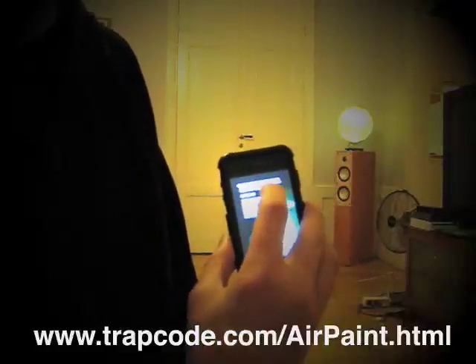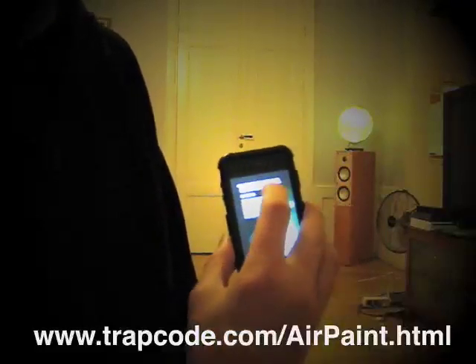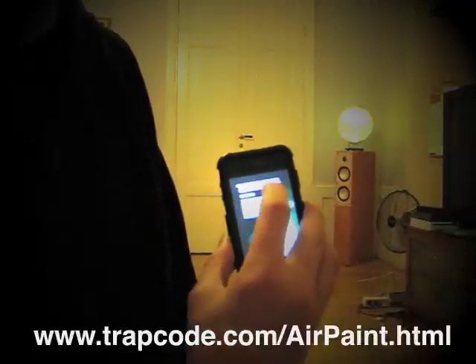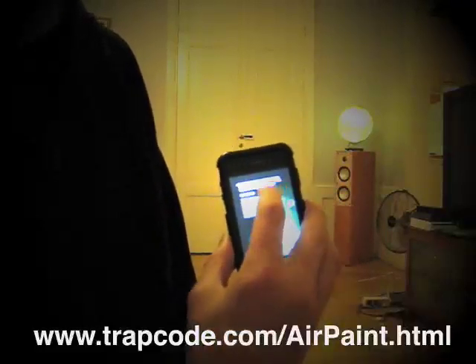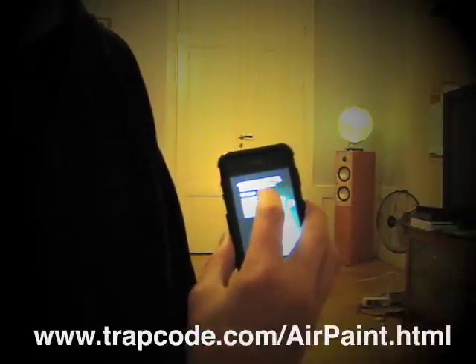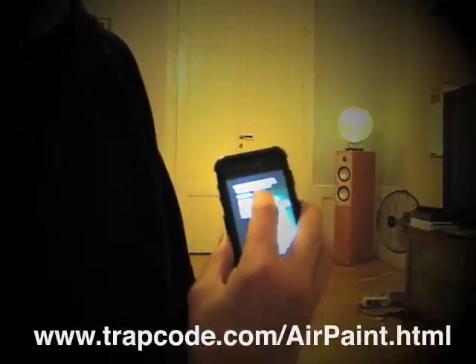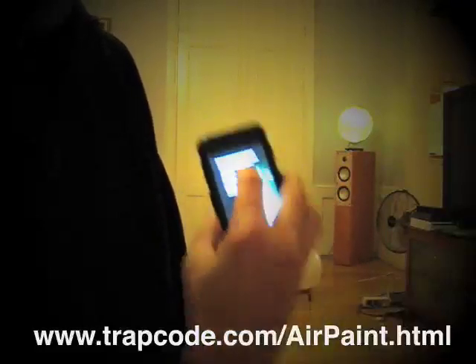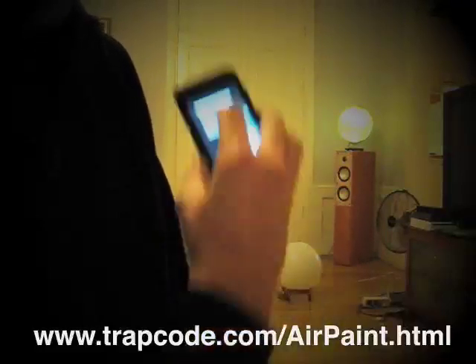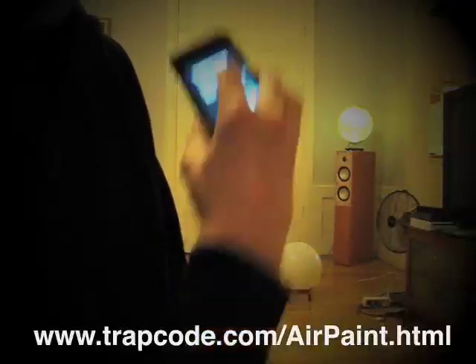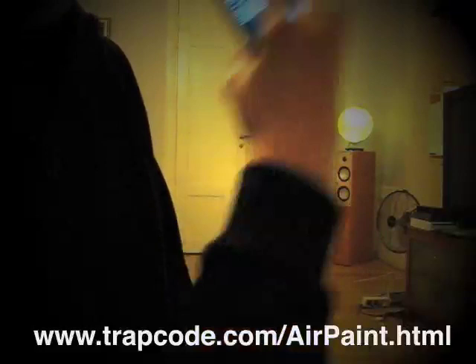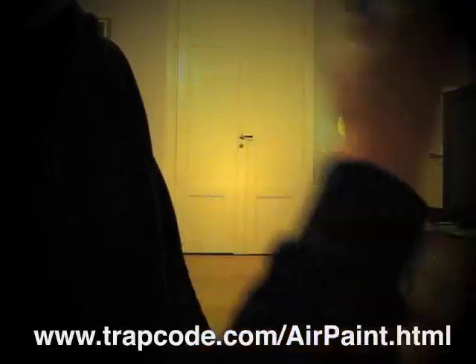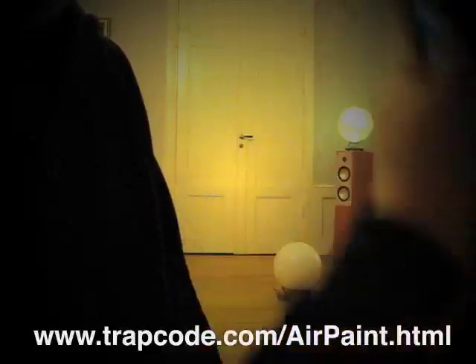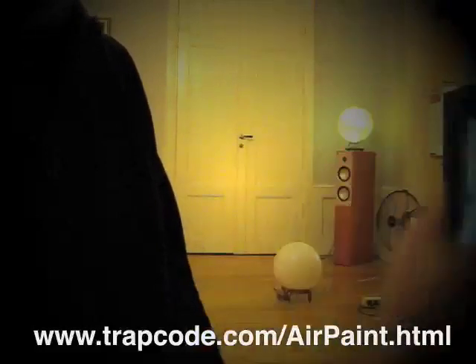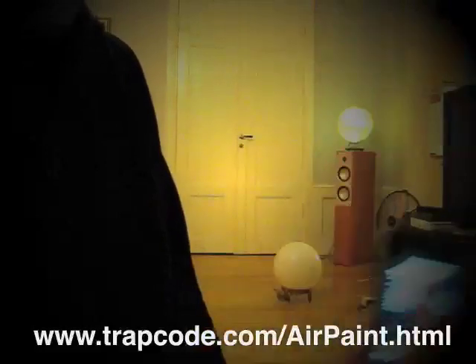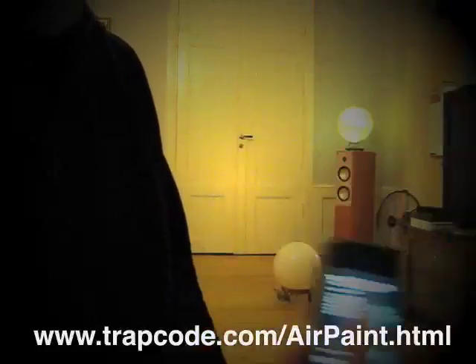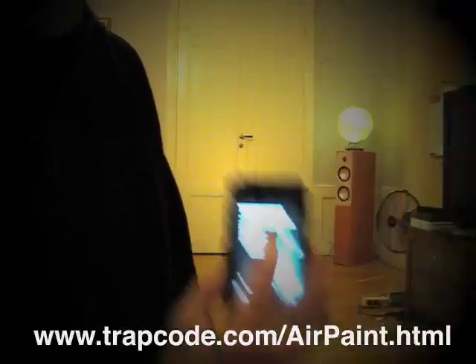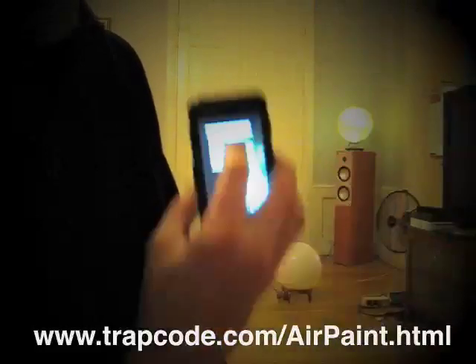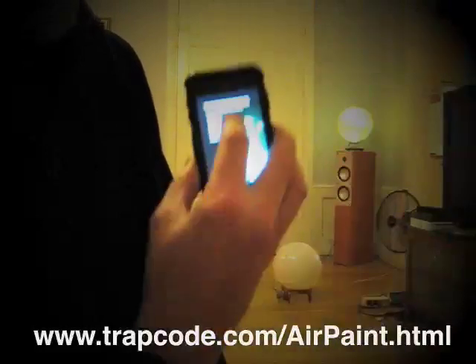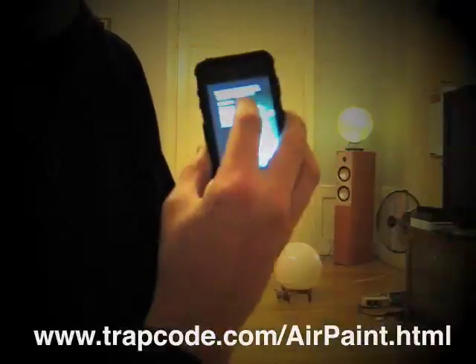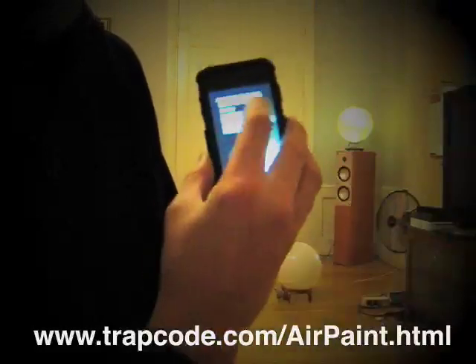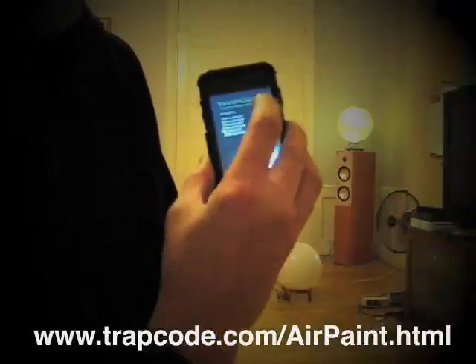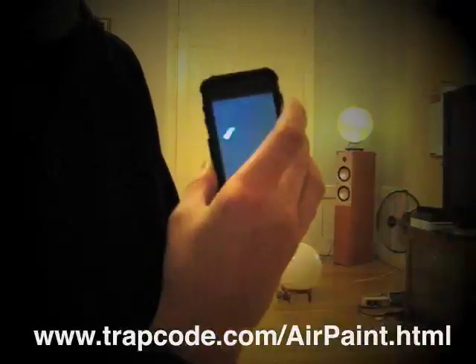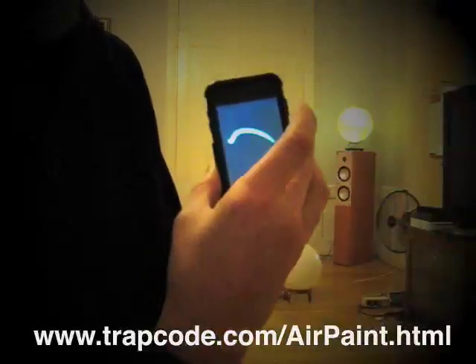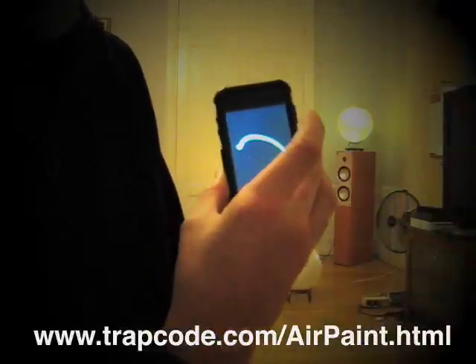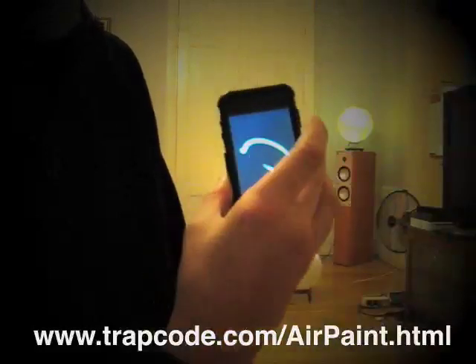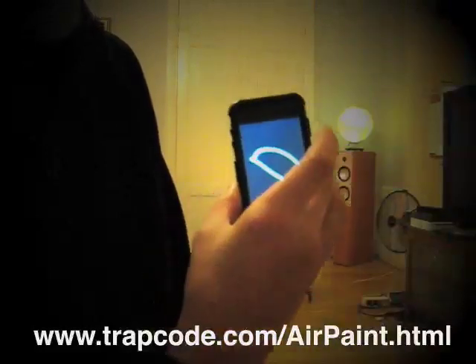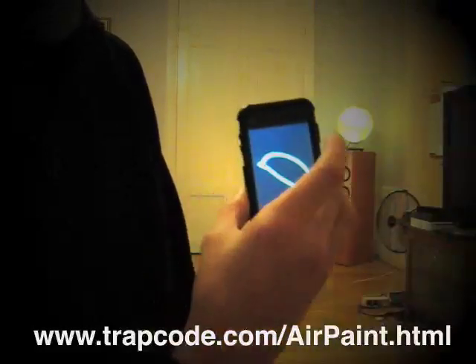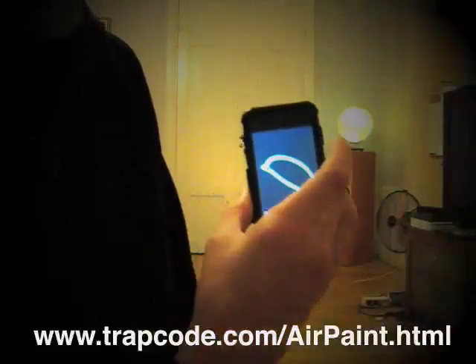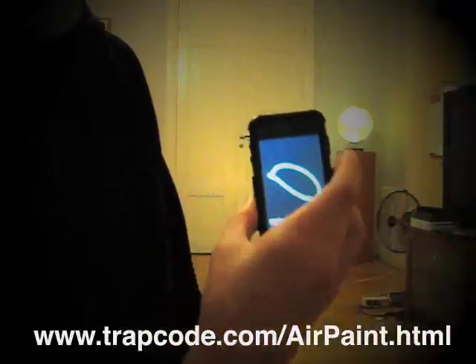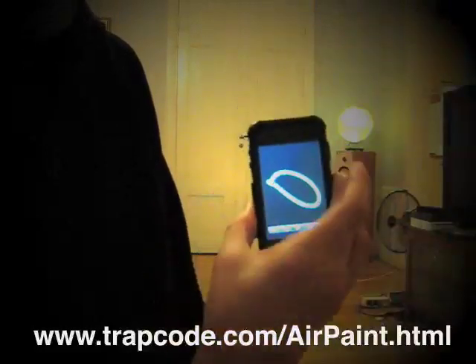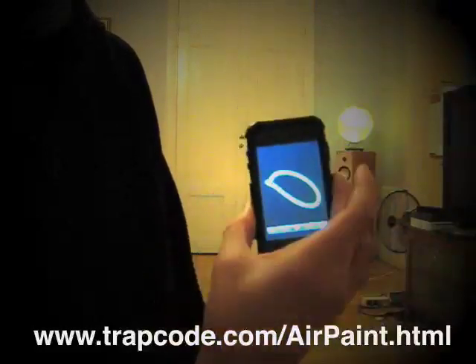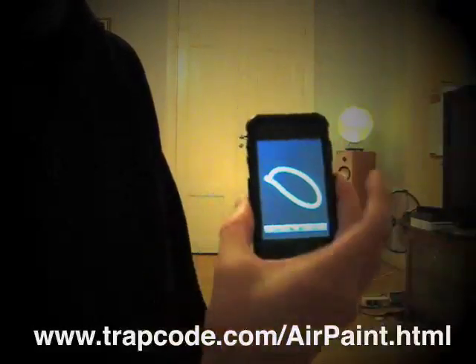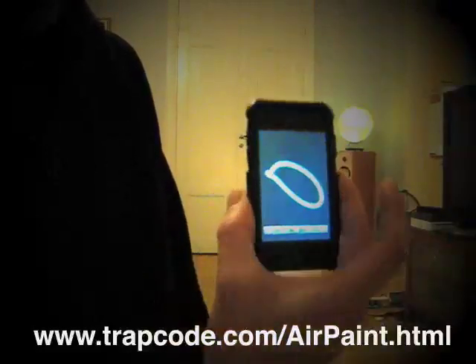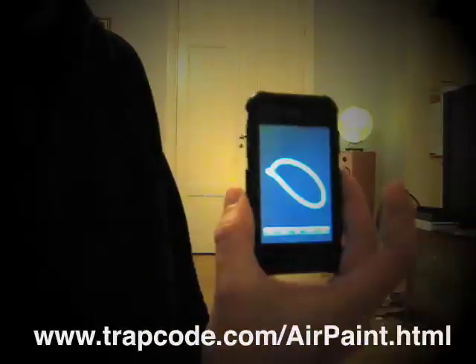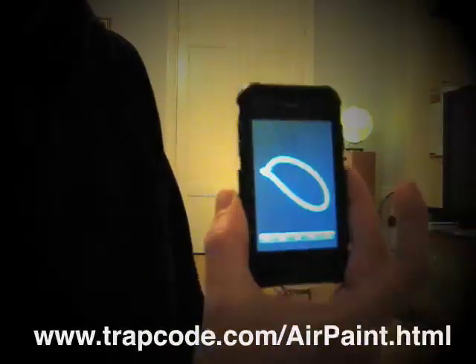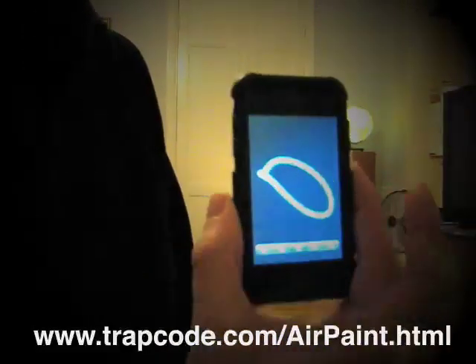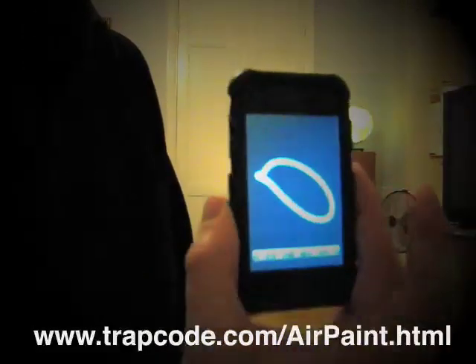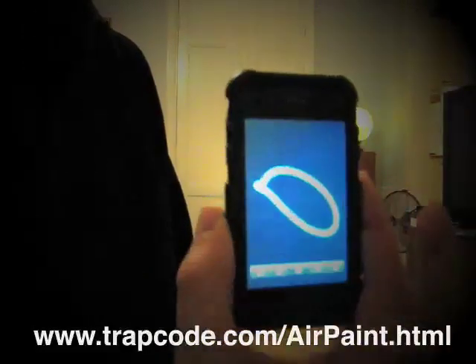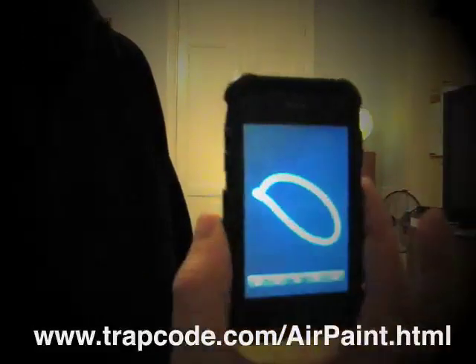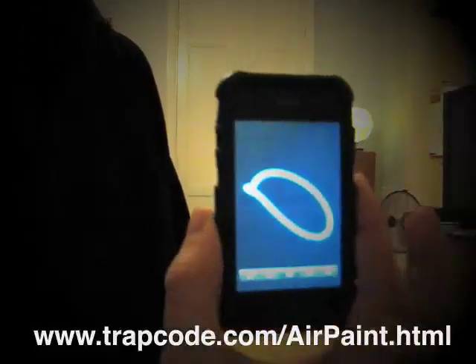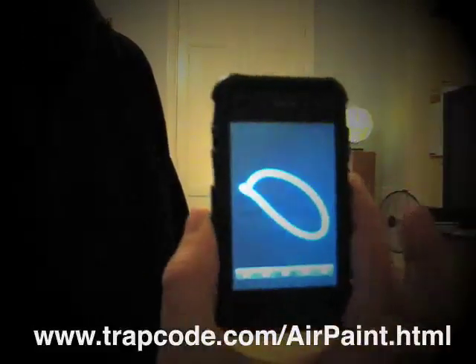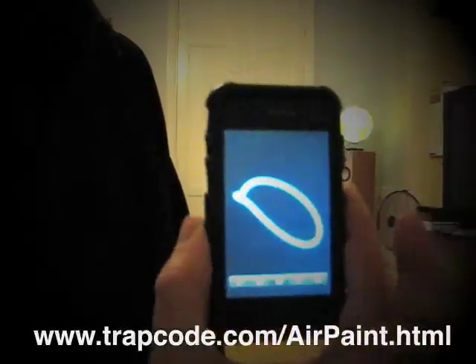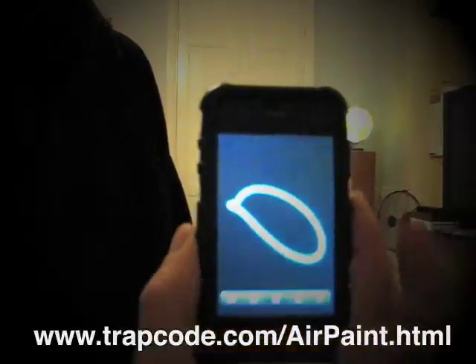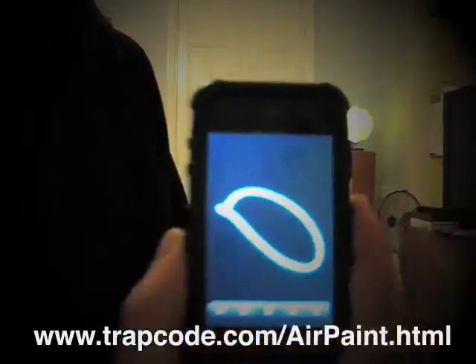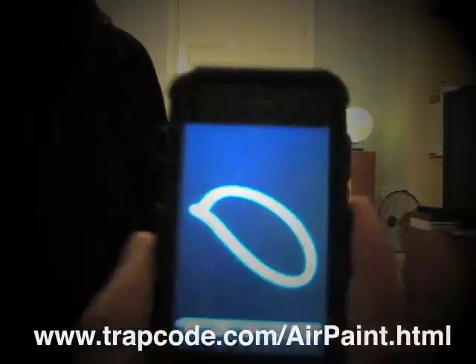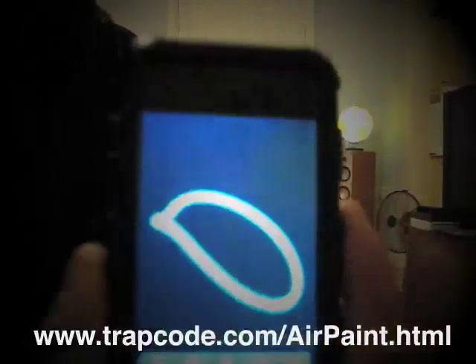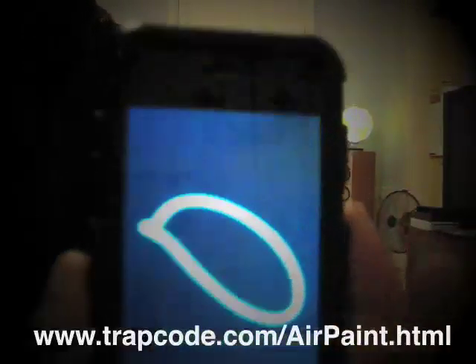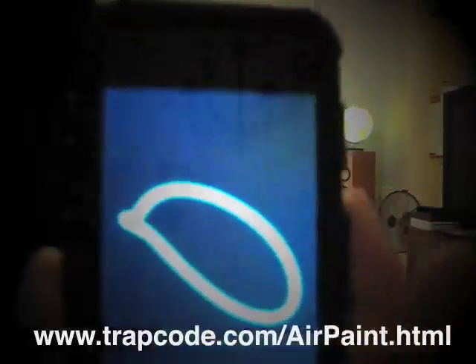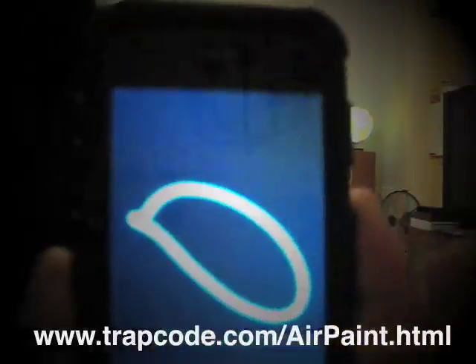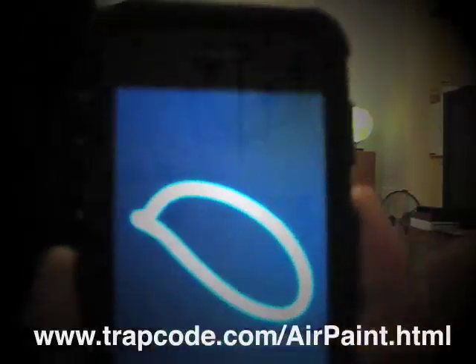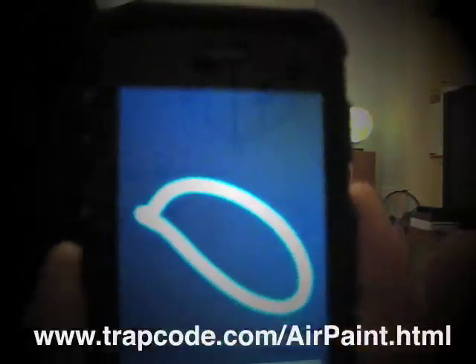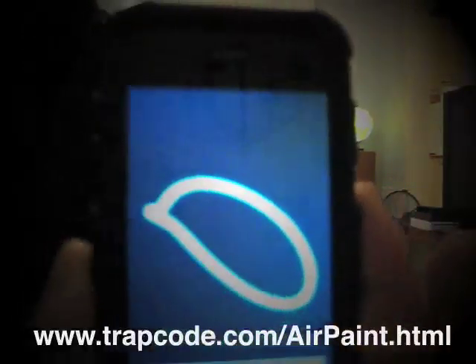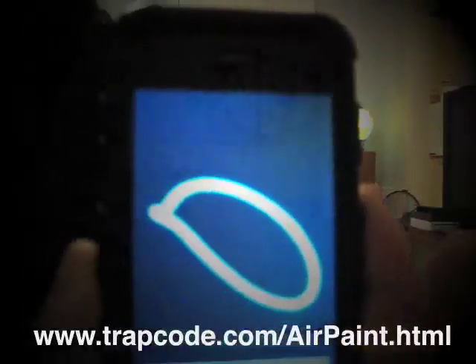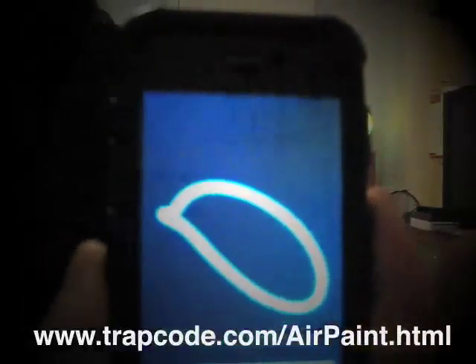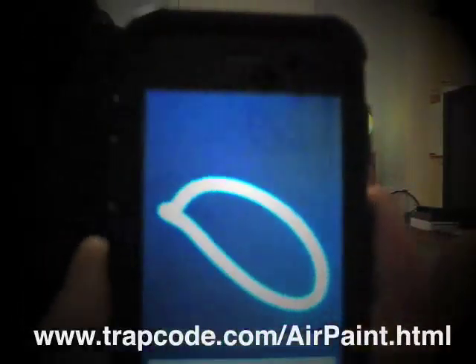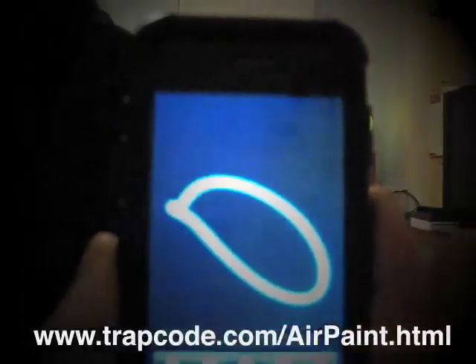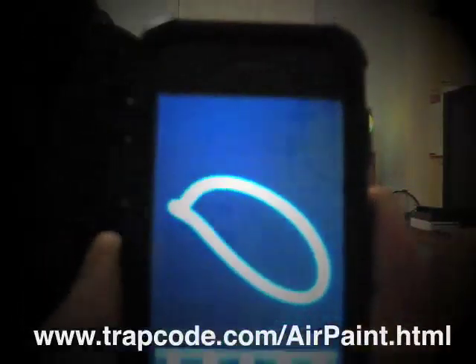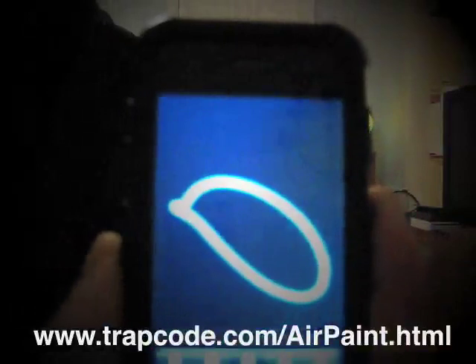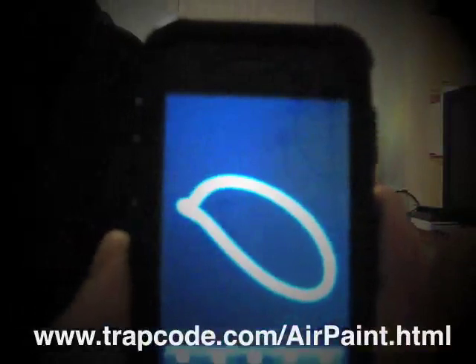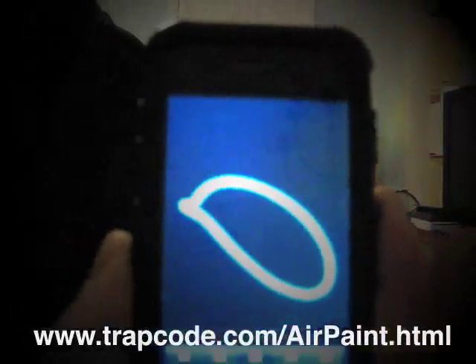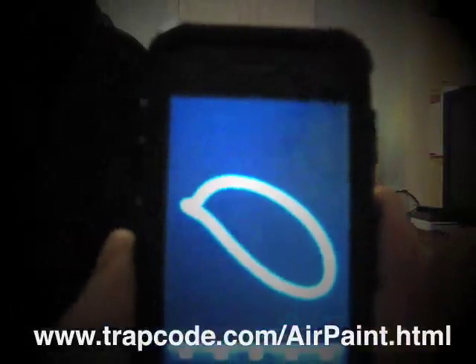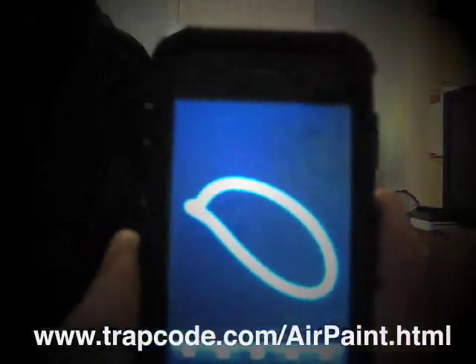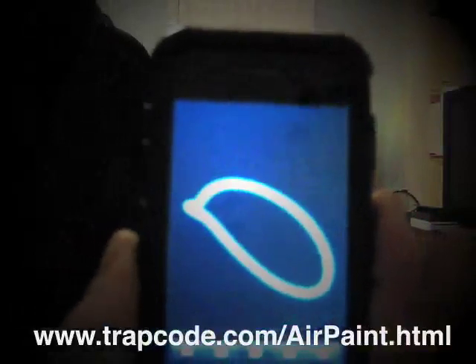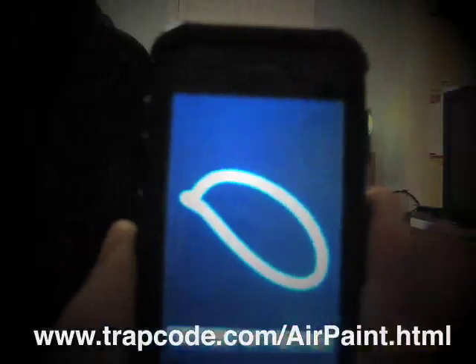So I touch the screen, move the iPhone in air, release, and there you see it kind of painted this circle.